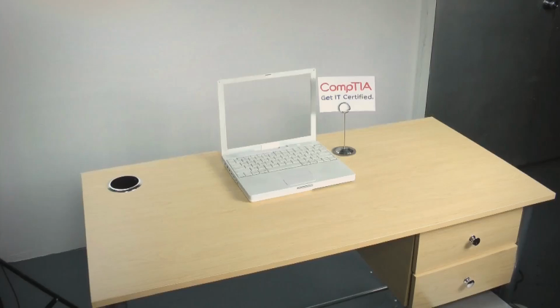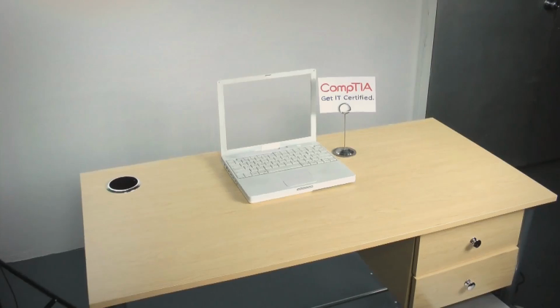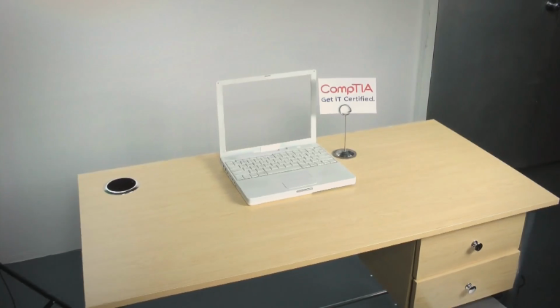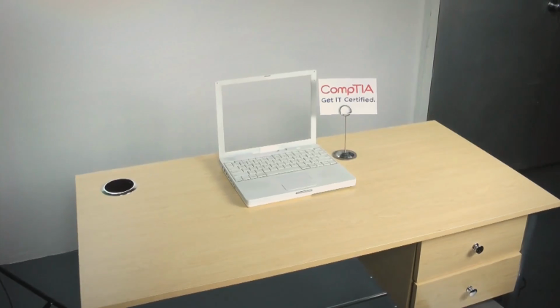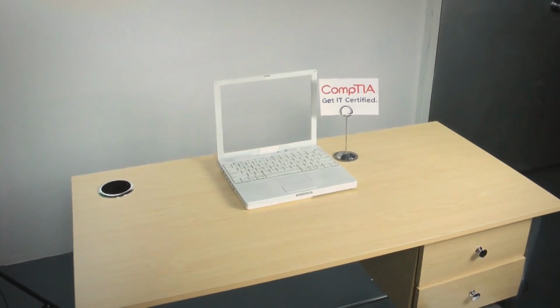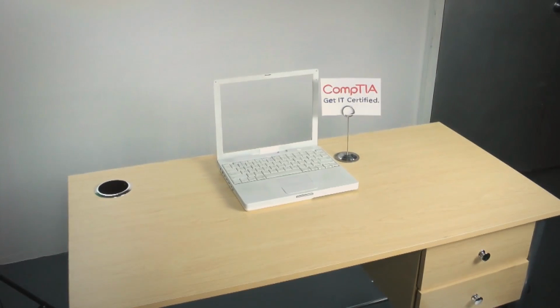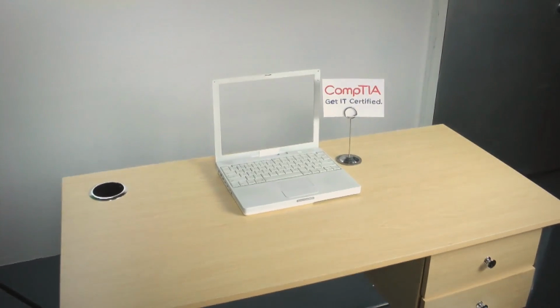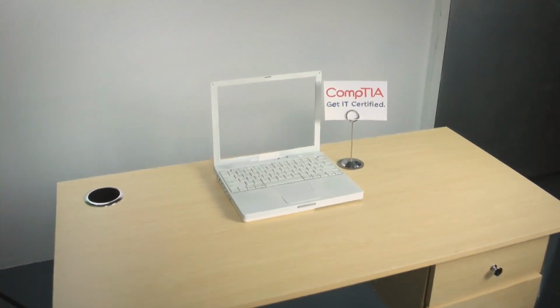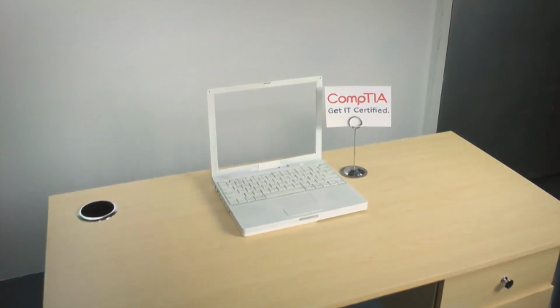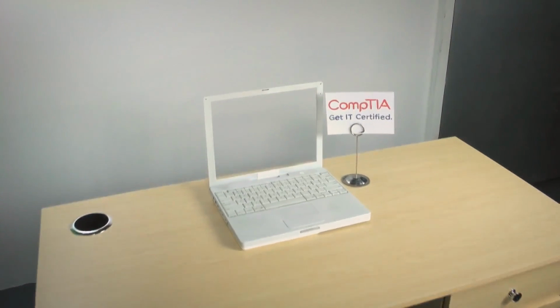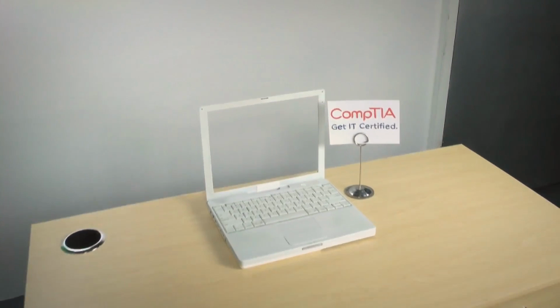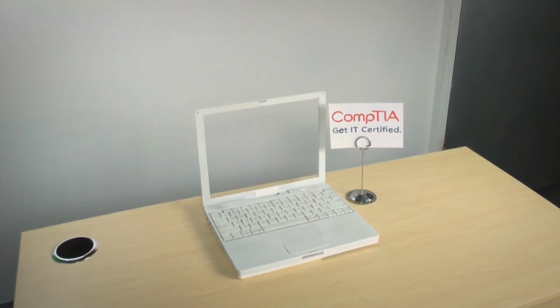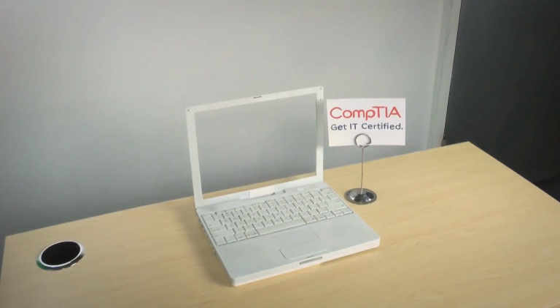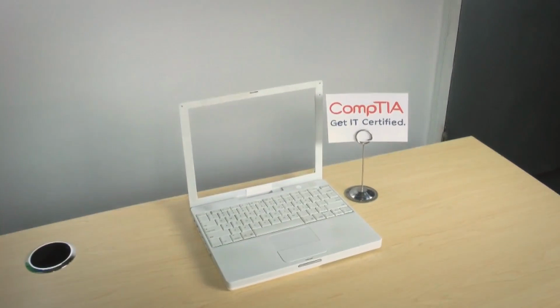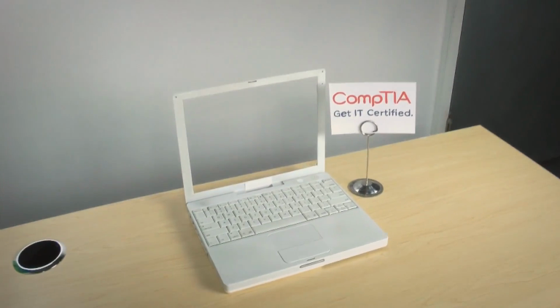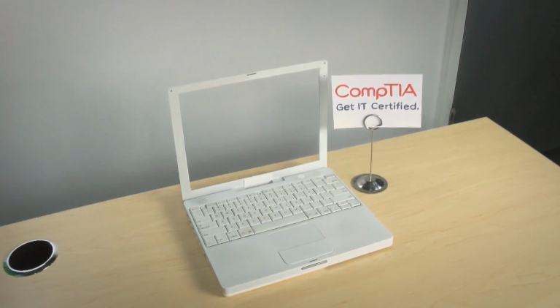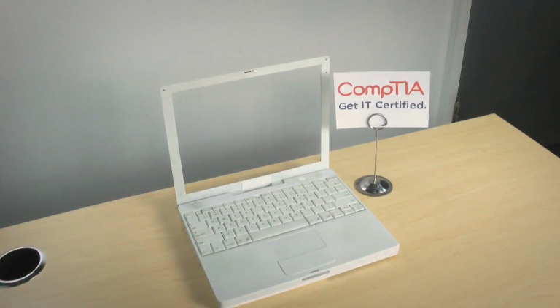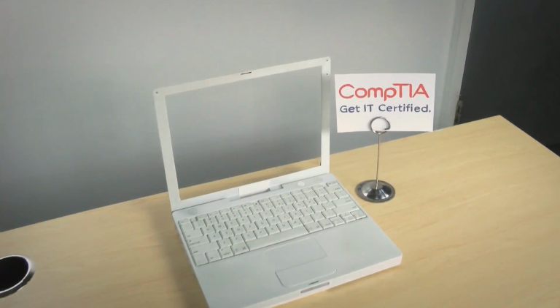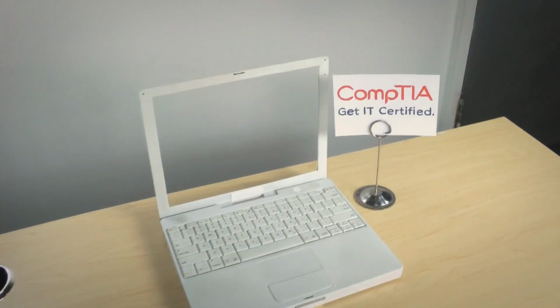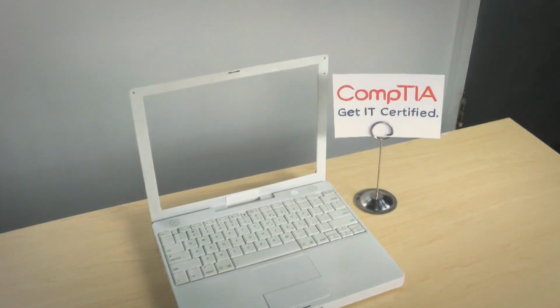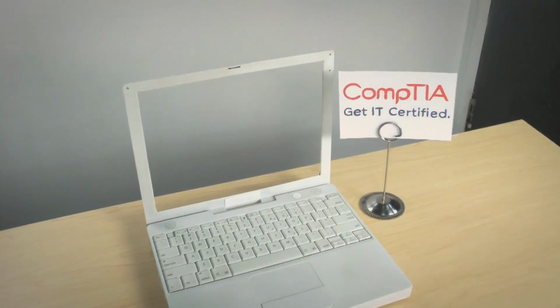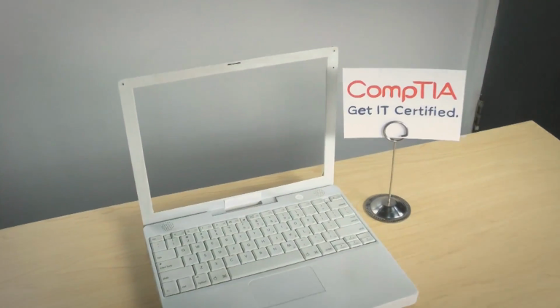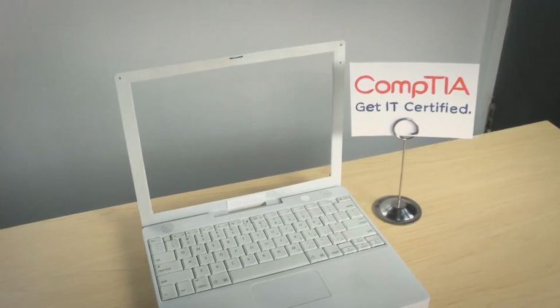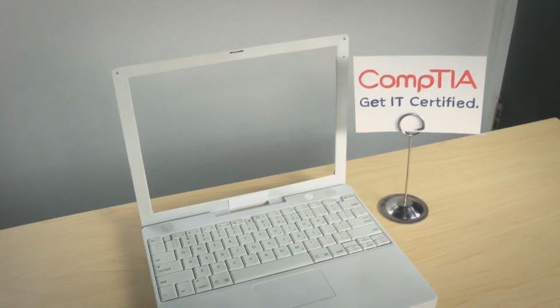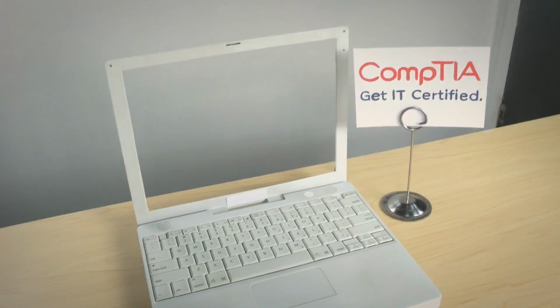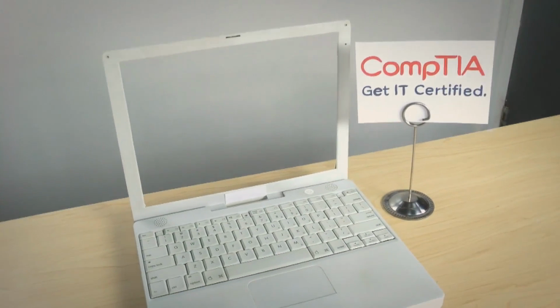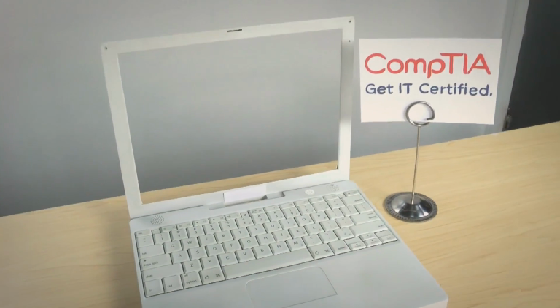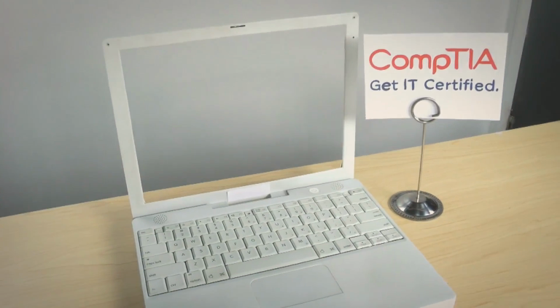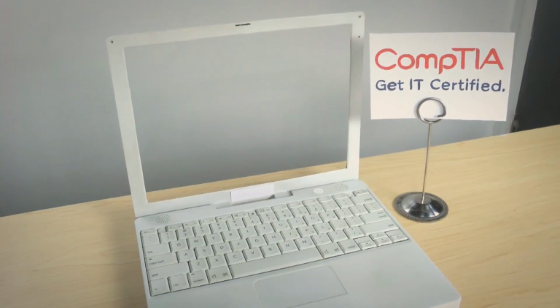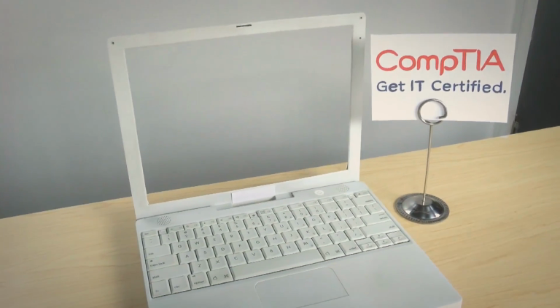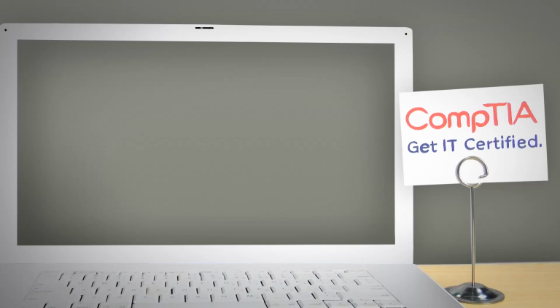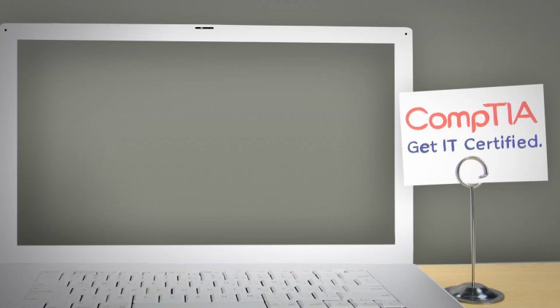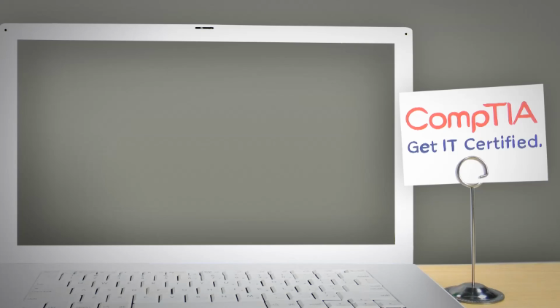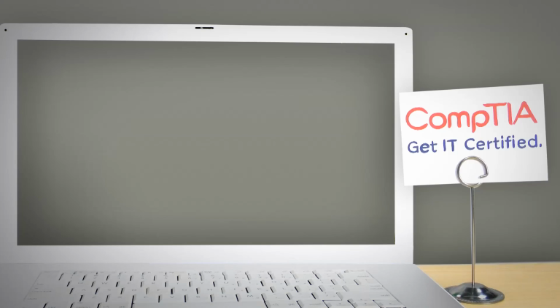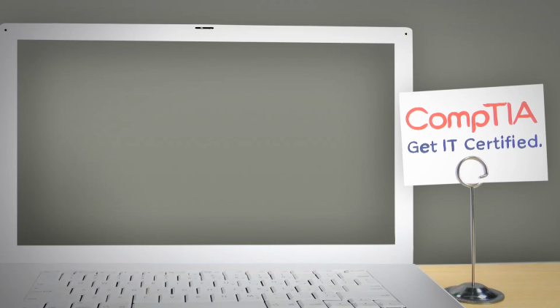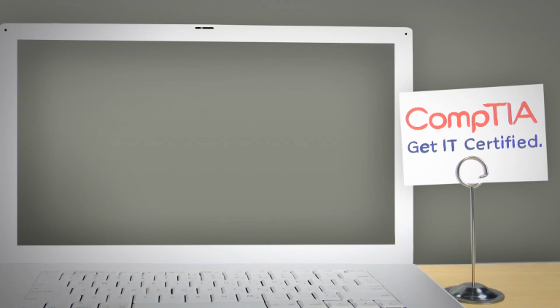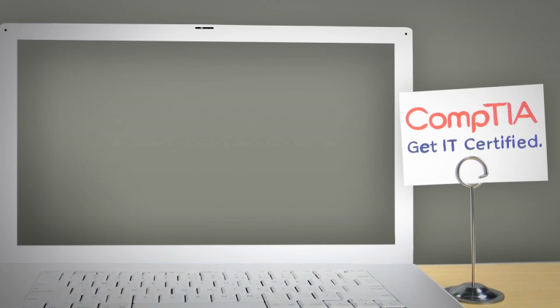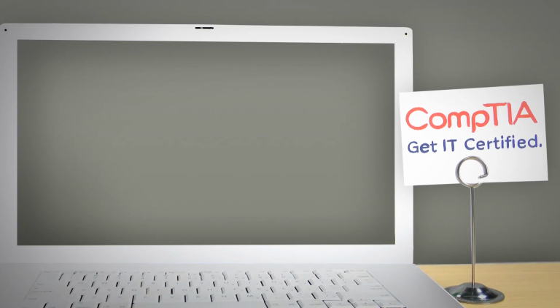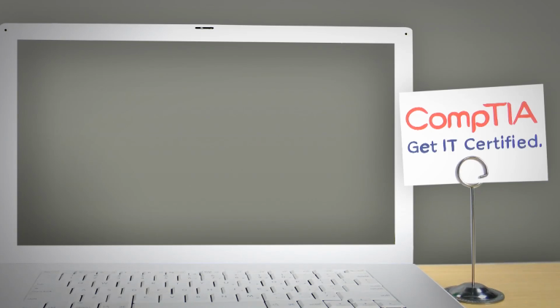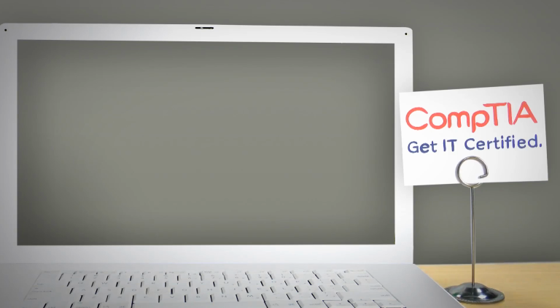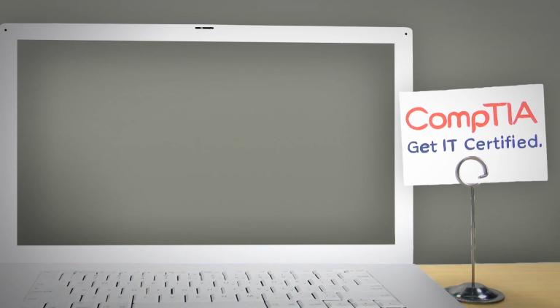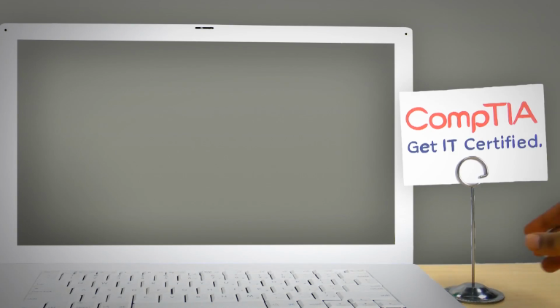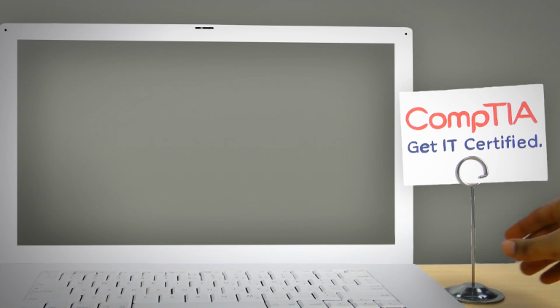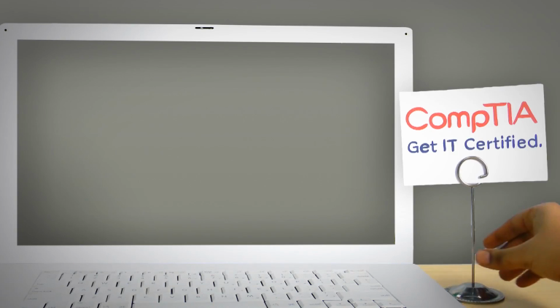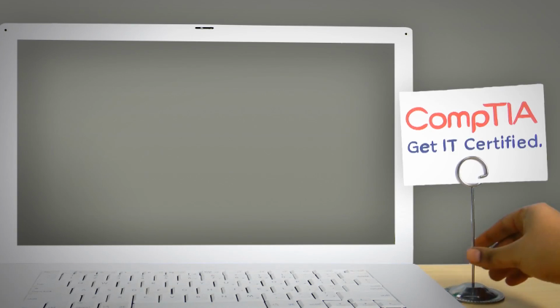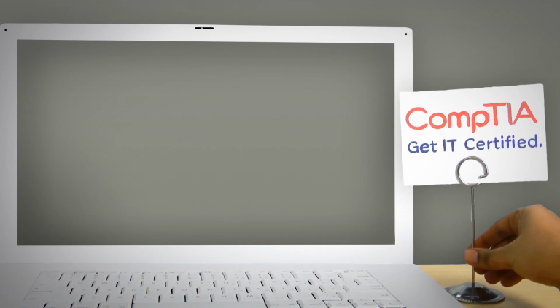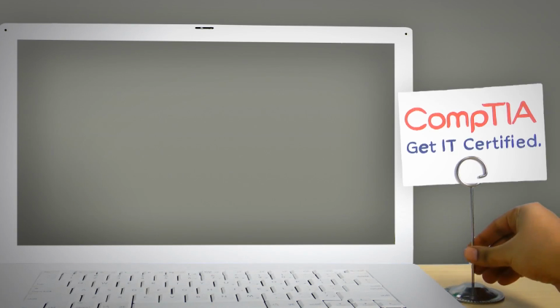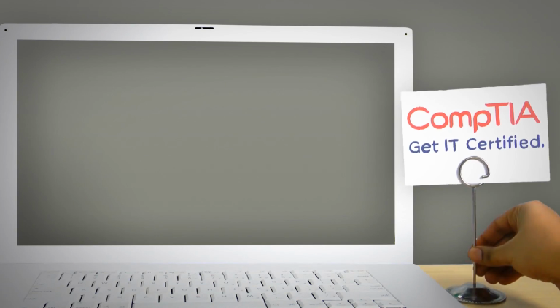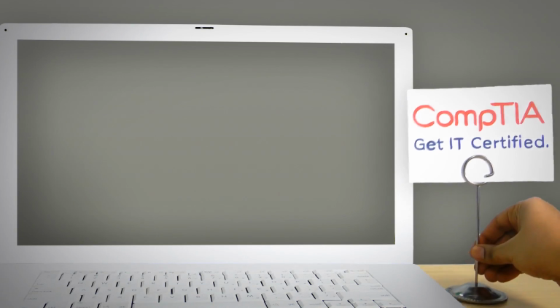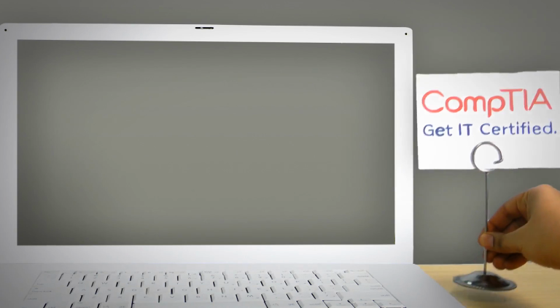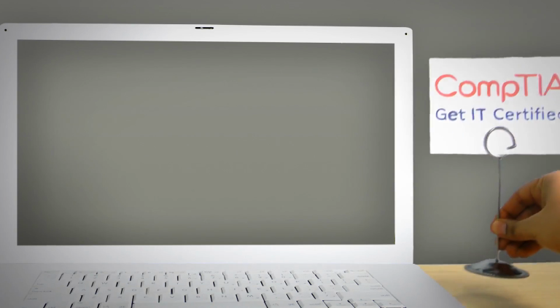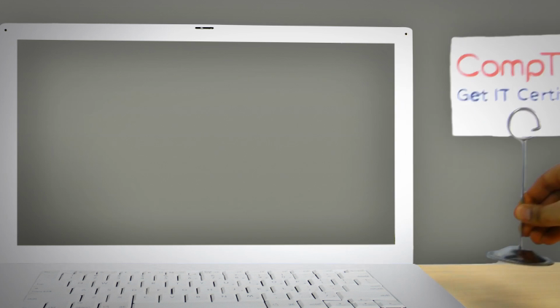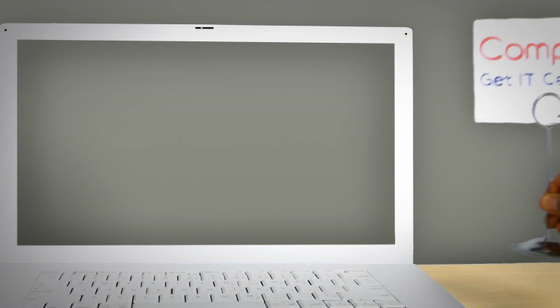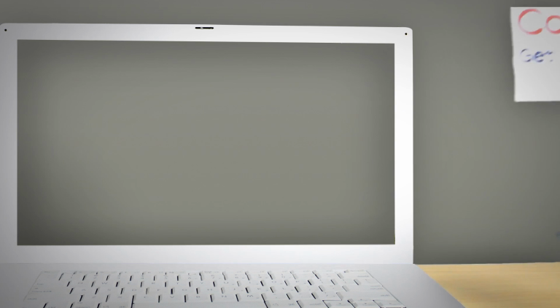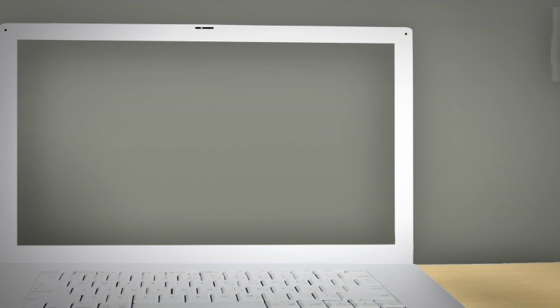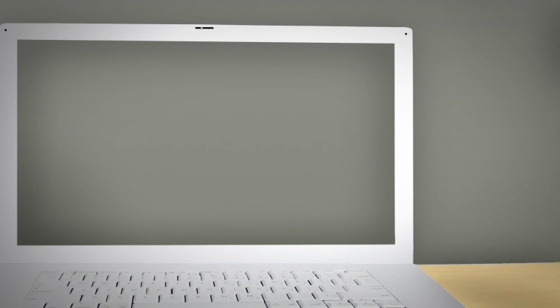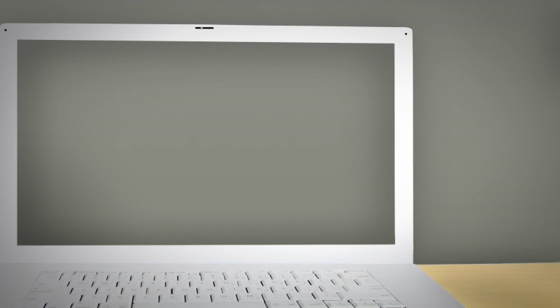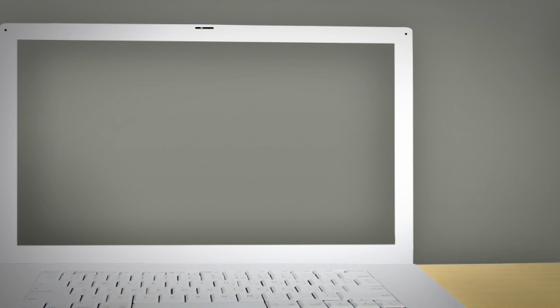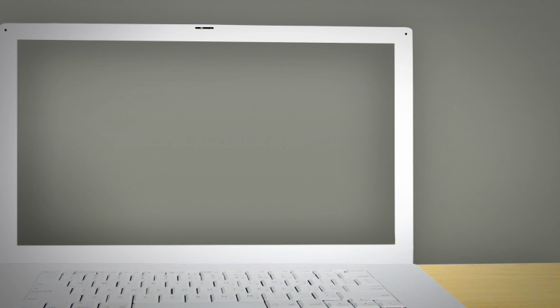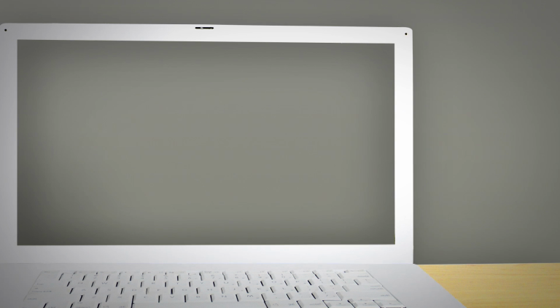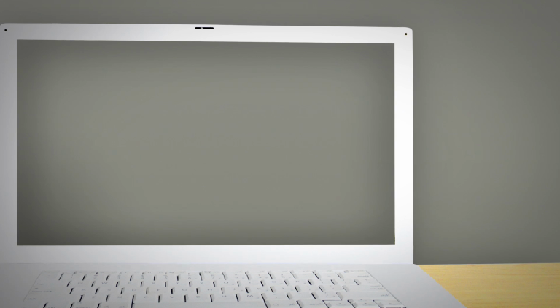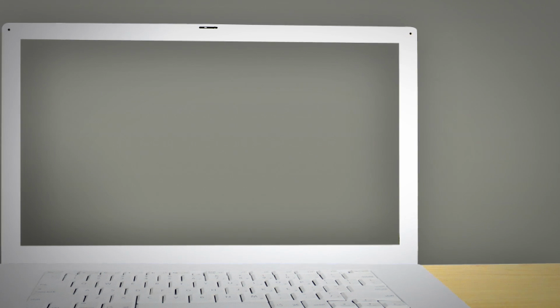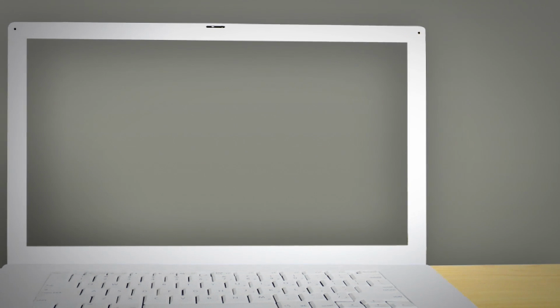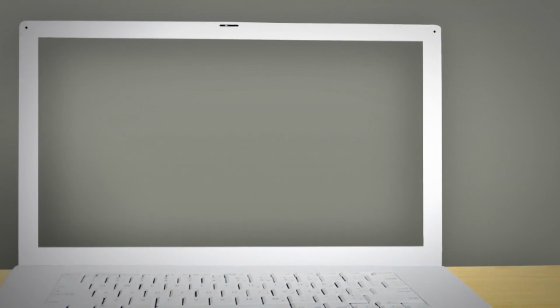Getting IT certified is a great way to advance your career. When you're ready to take your CompTIA exam, here's what you can expect.